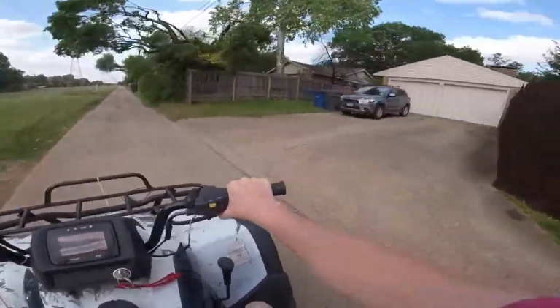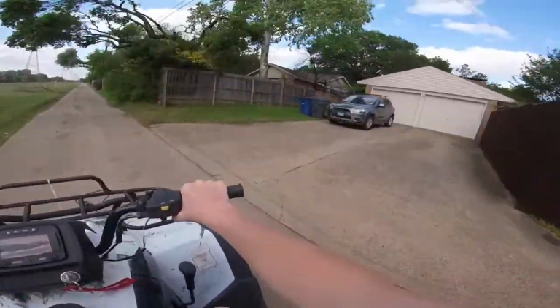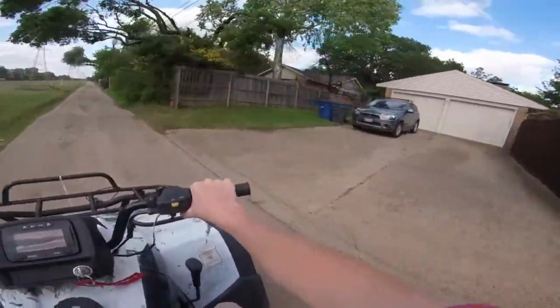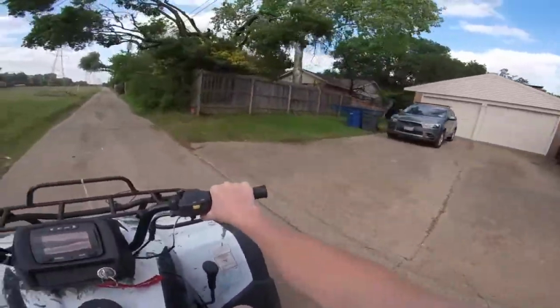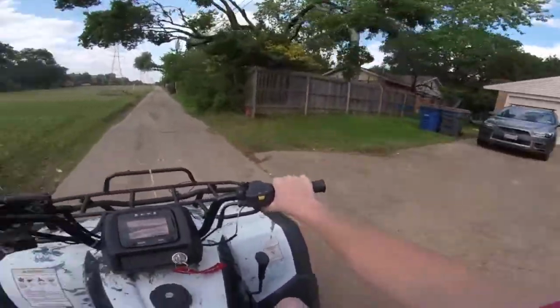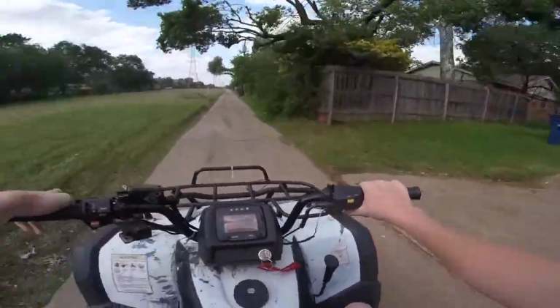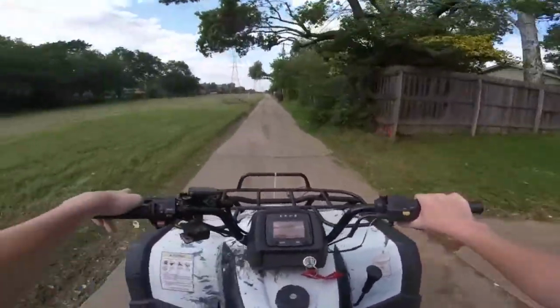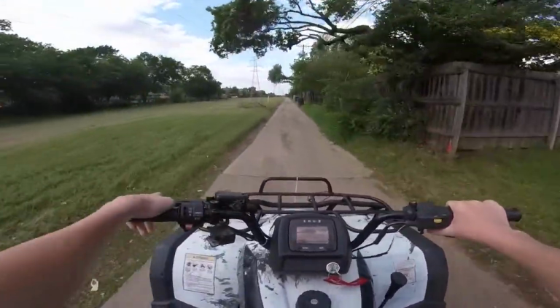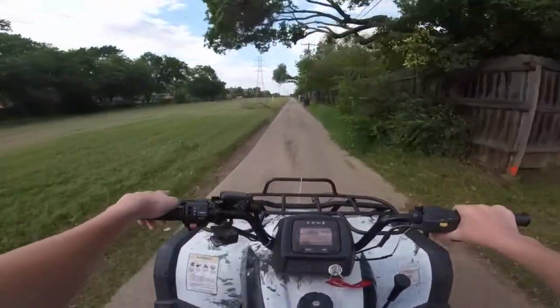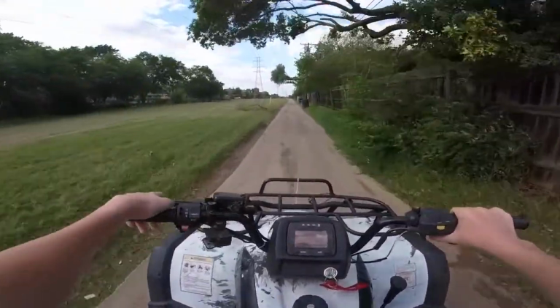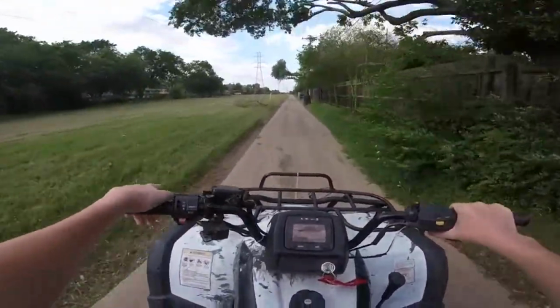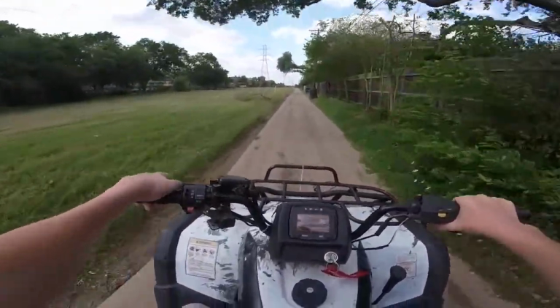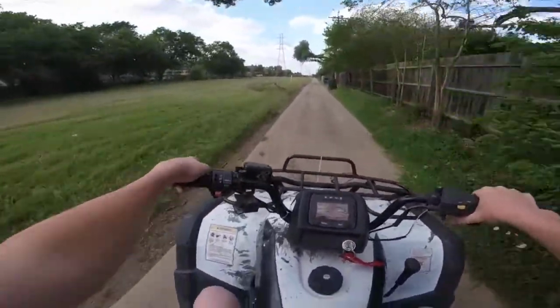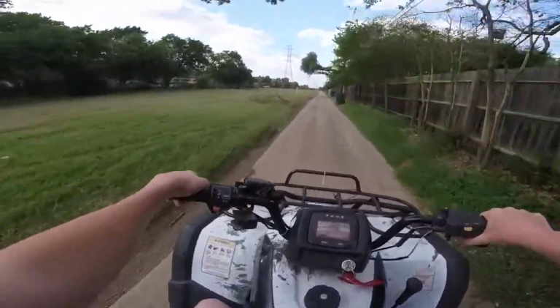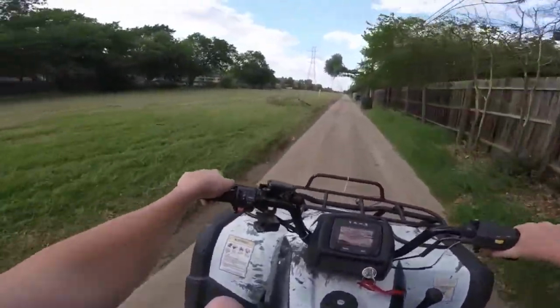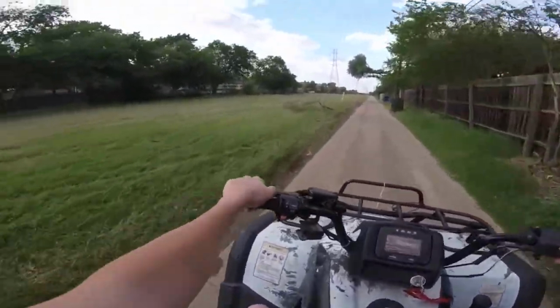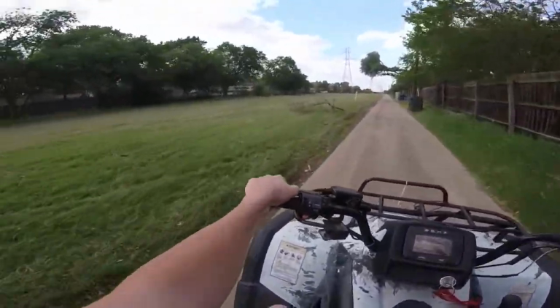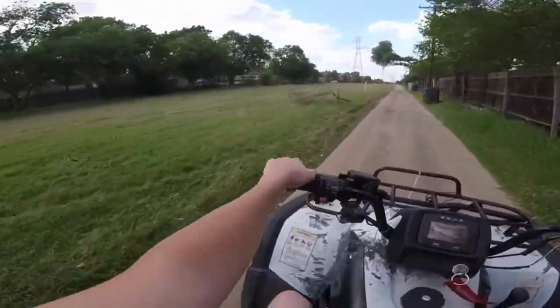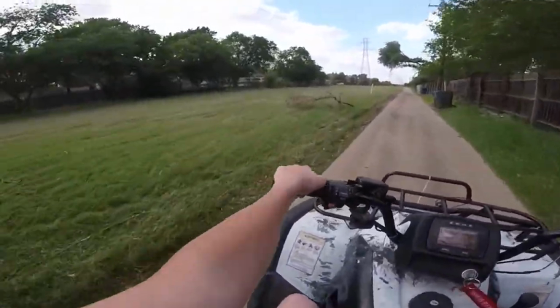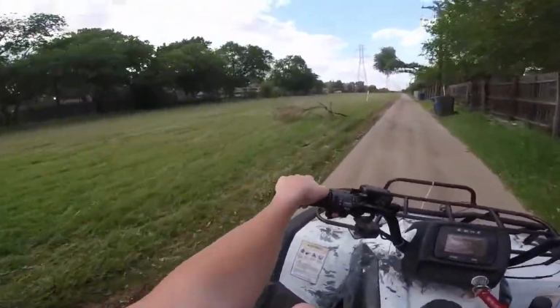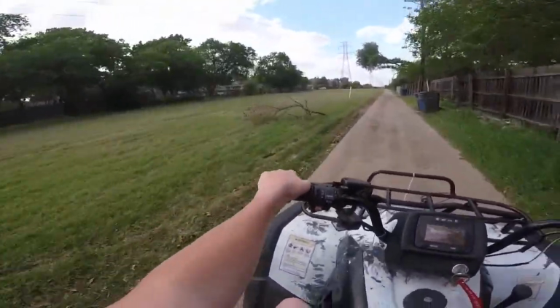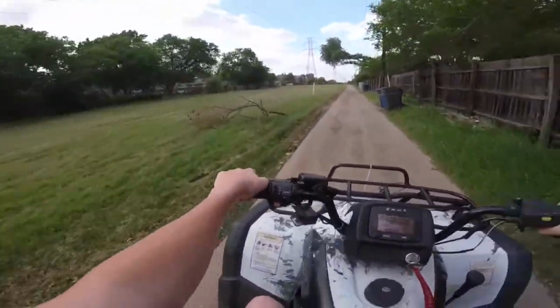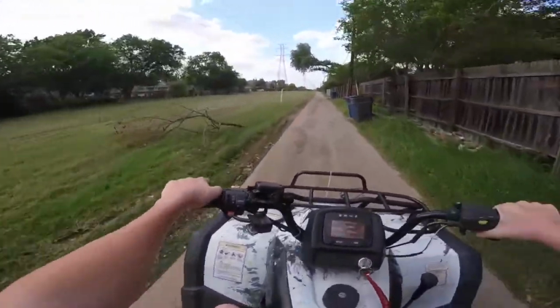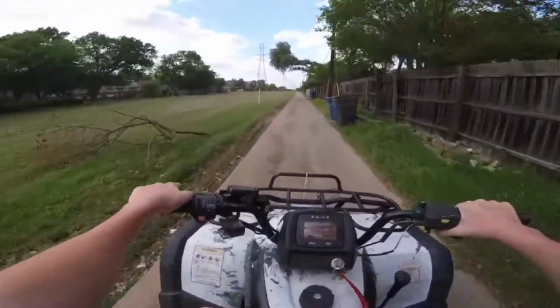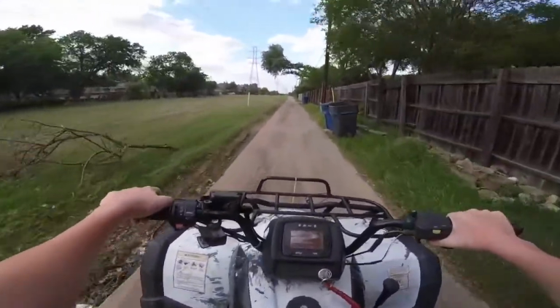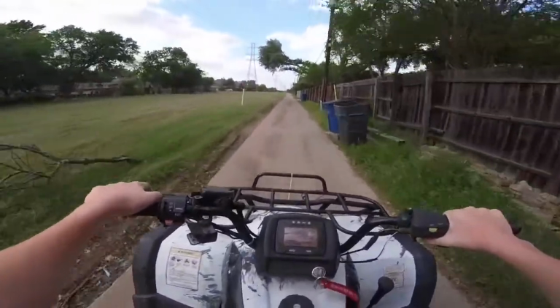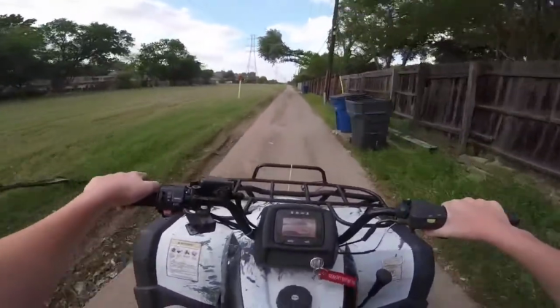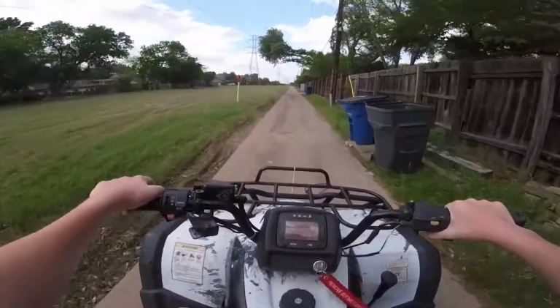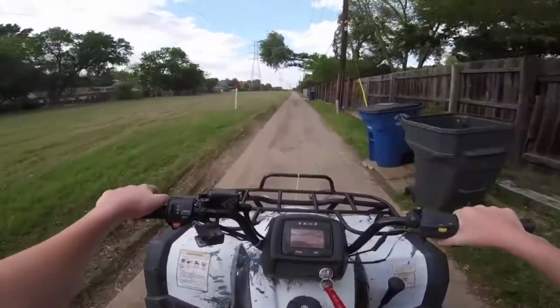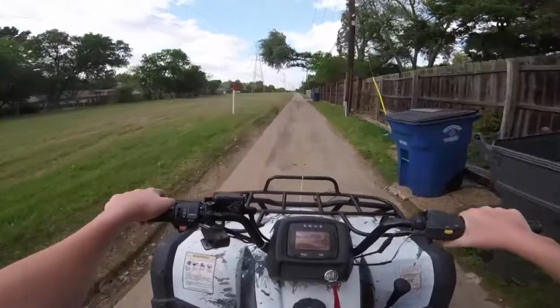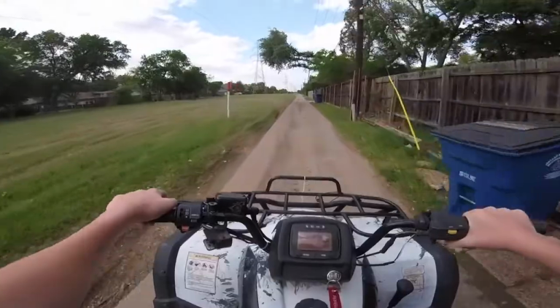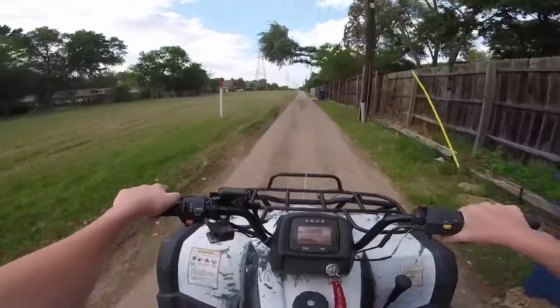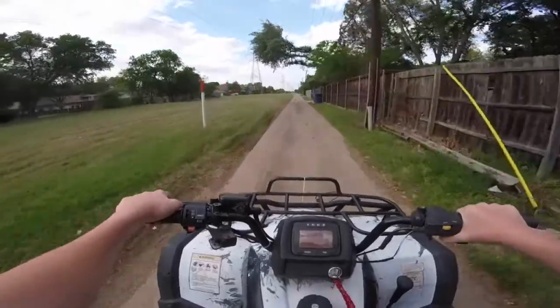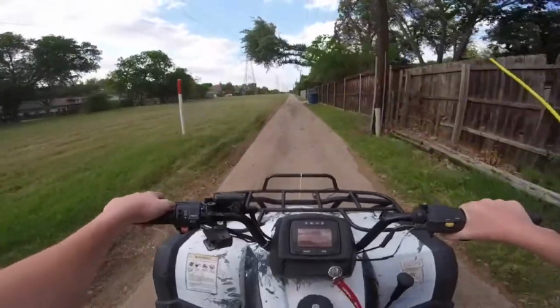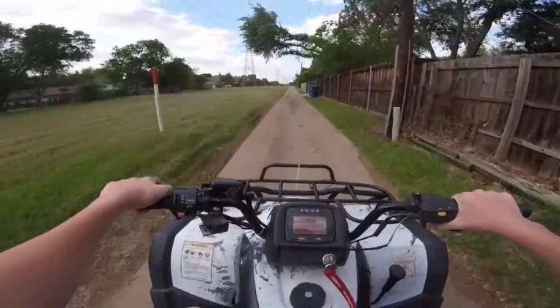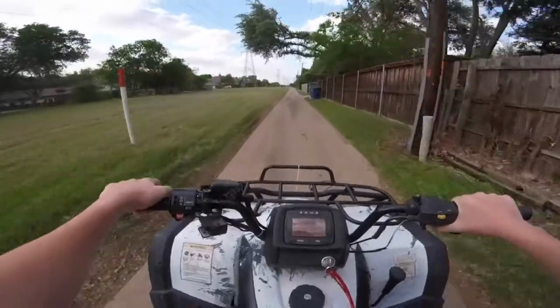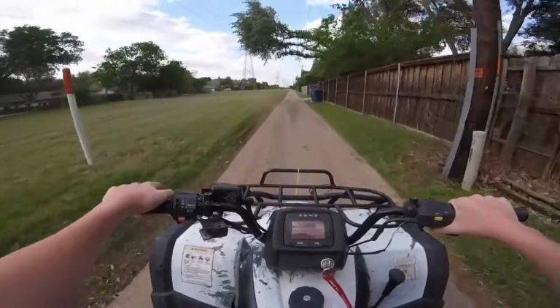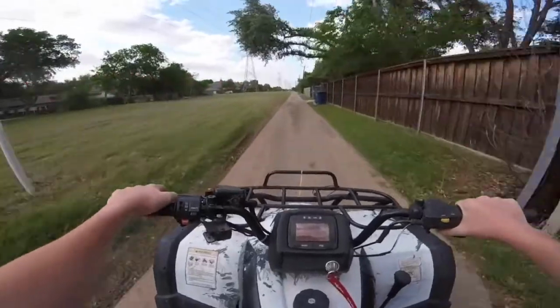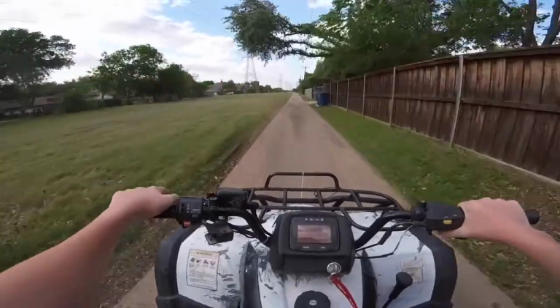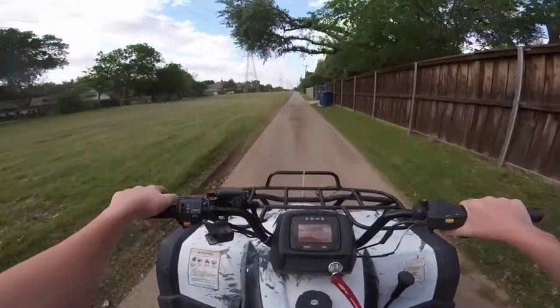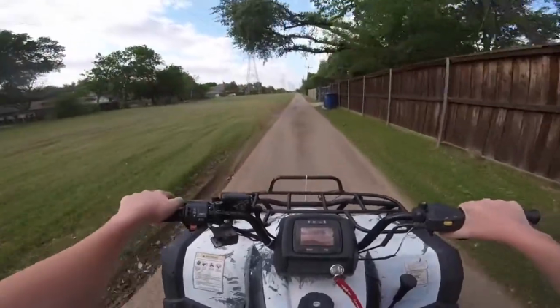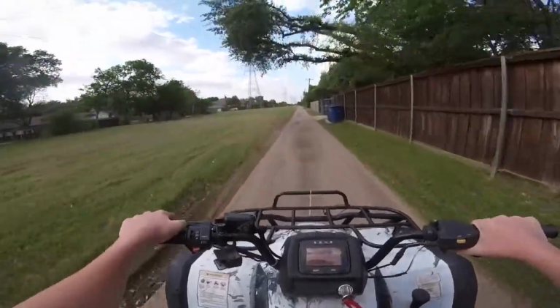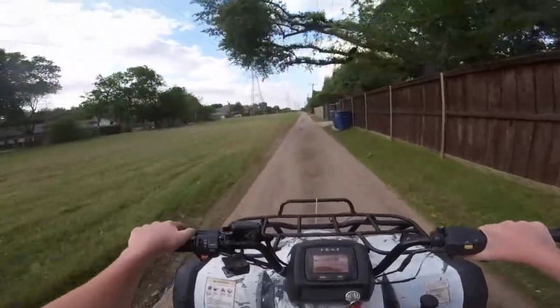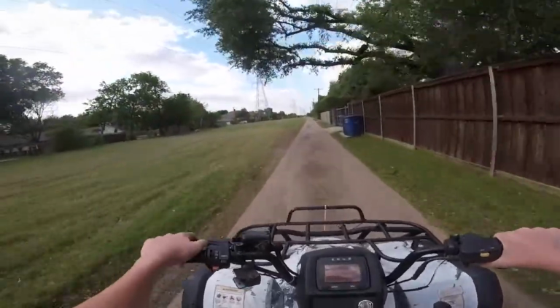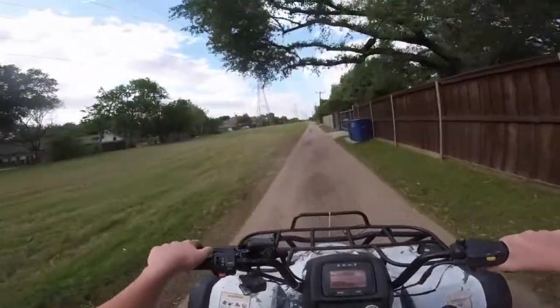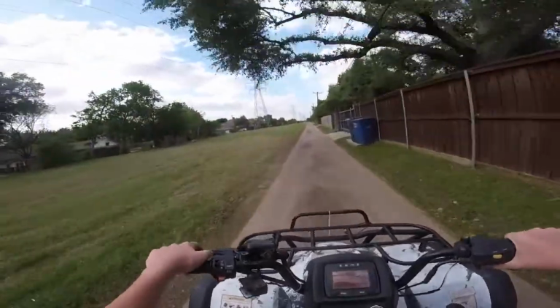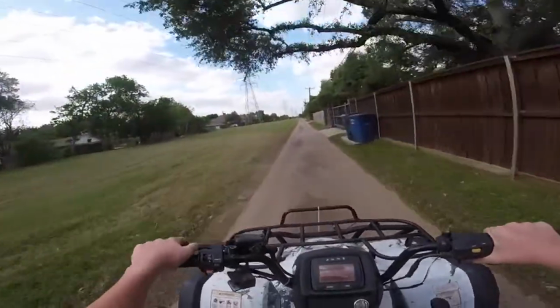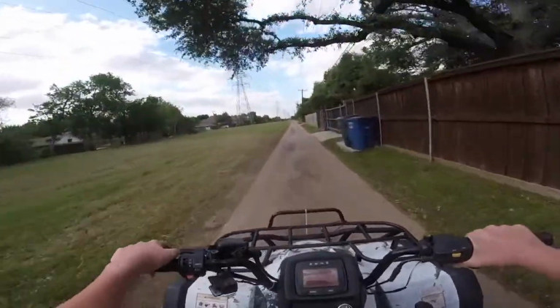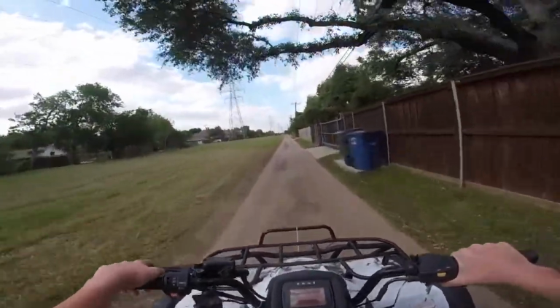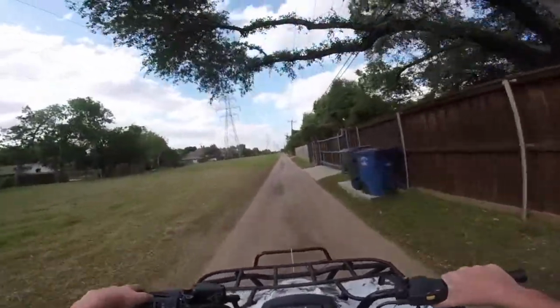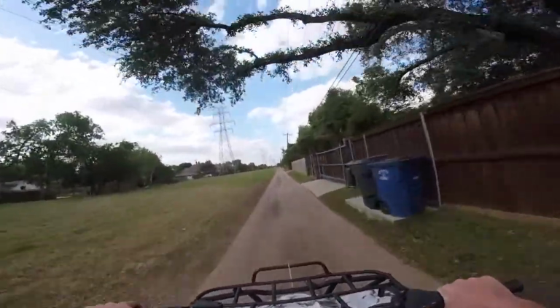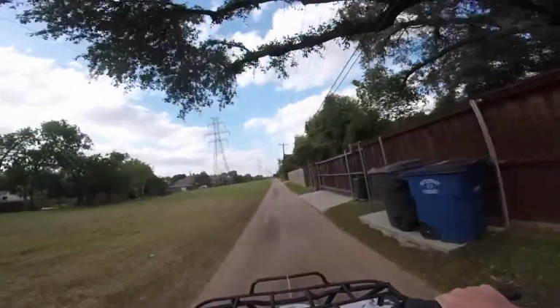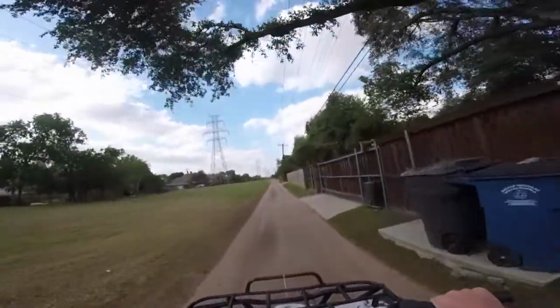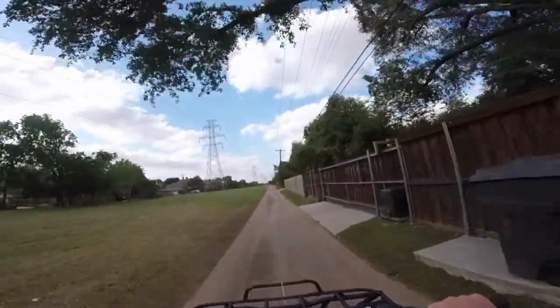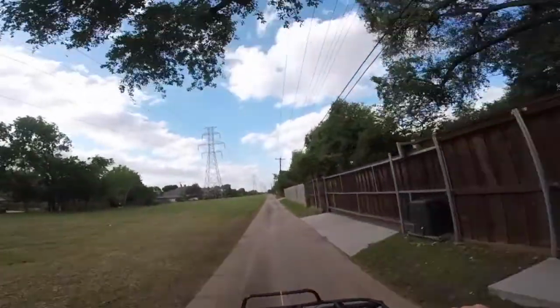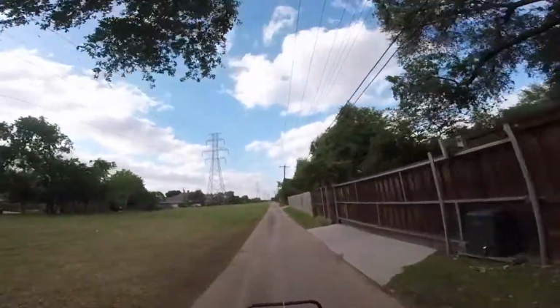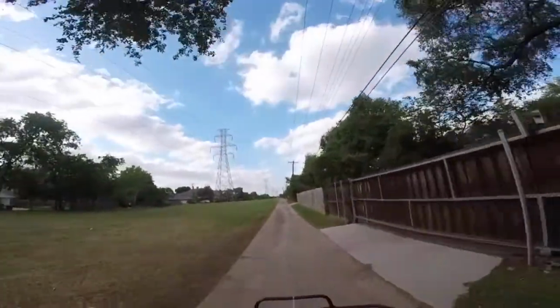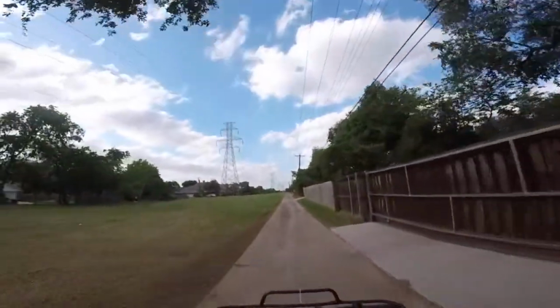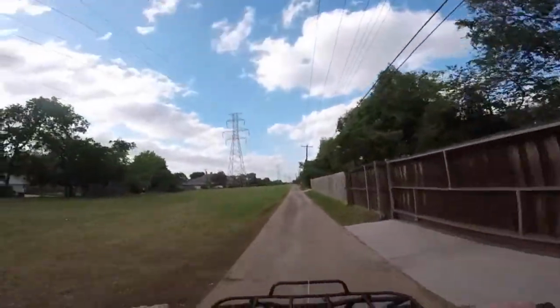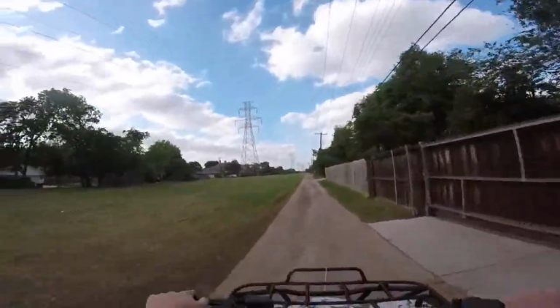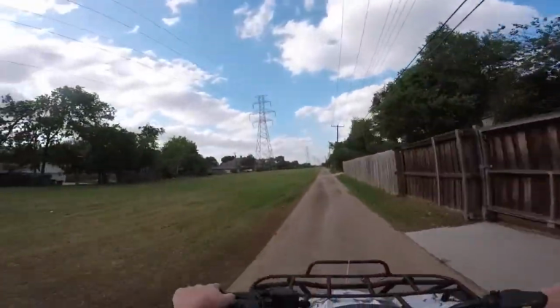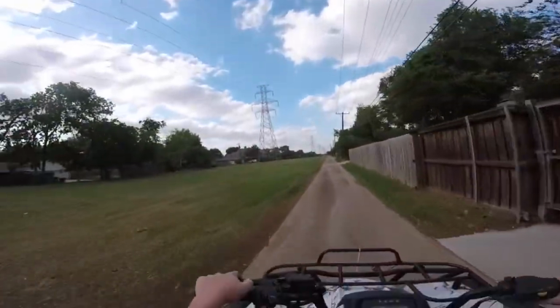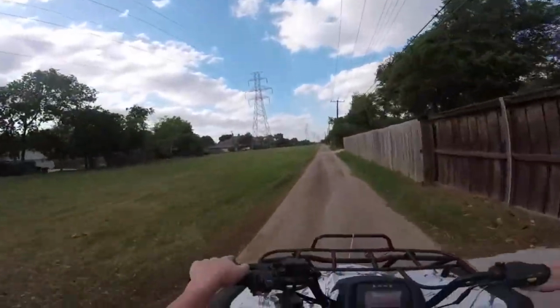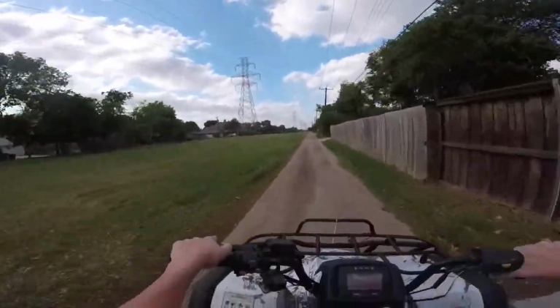It's like 80 degrees out today. Pretty nice, not too cloudy.